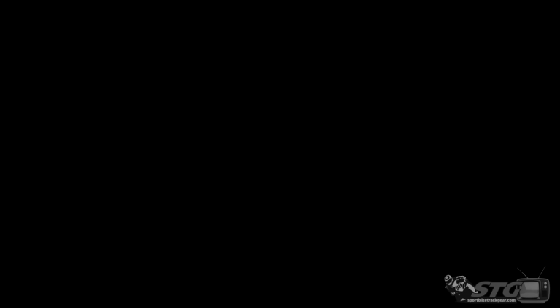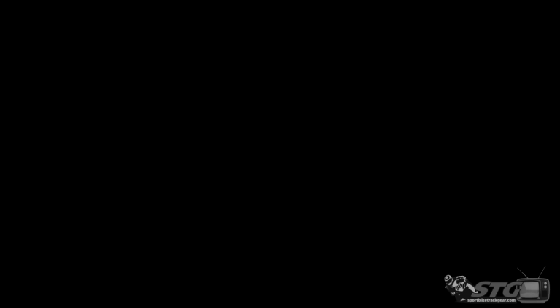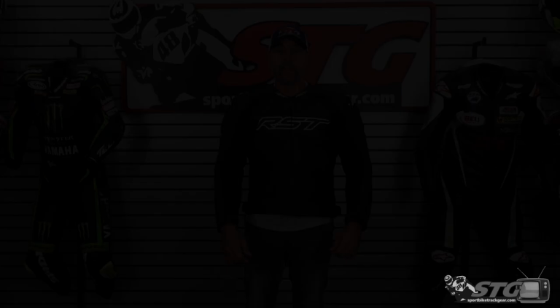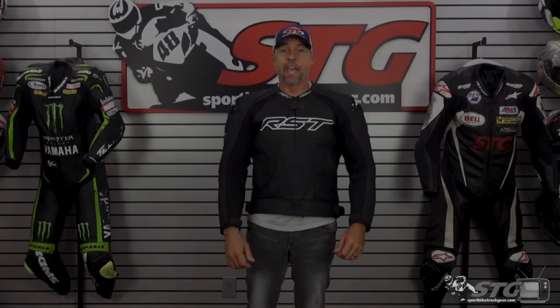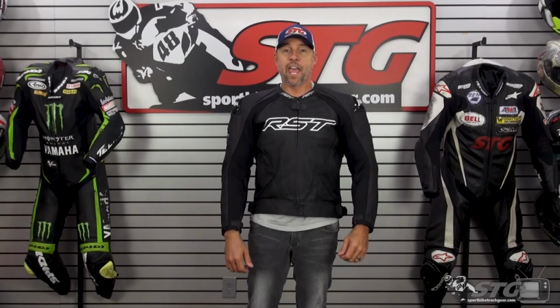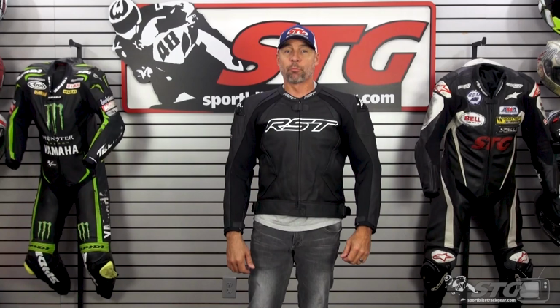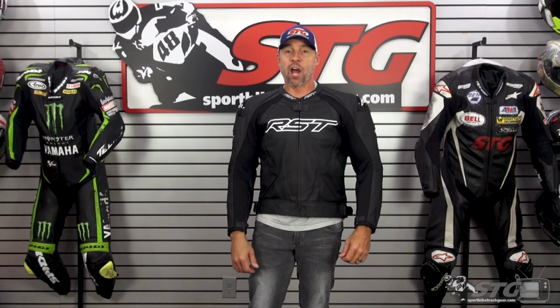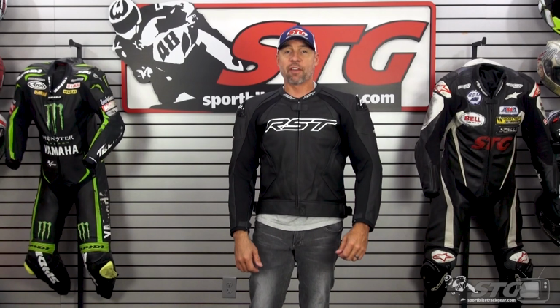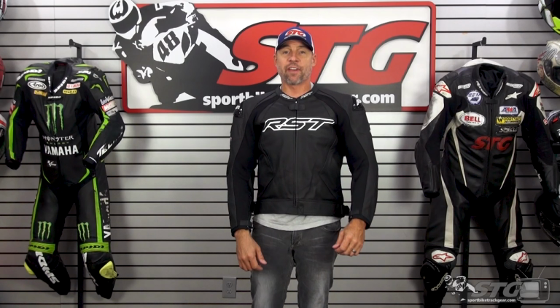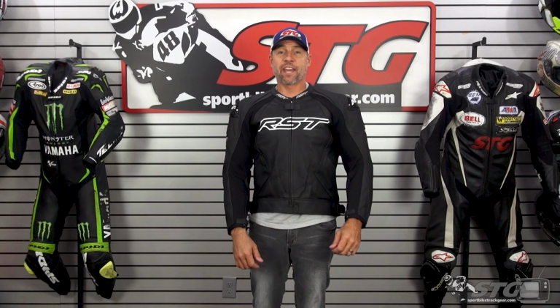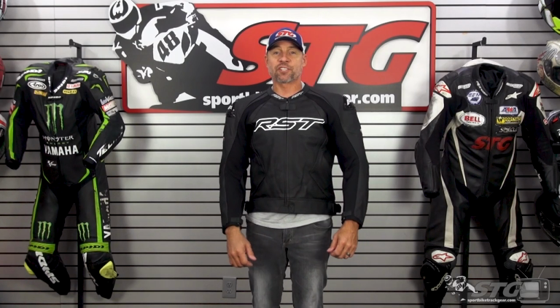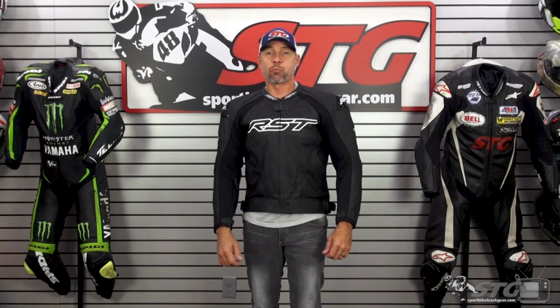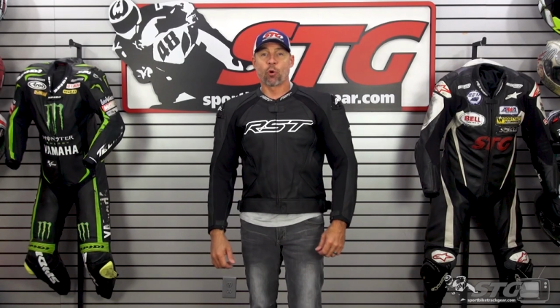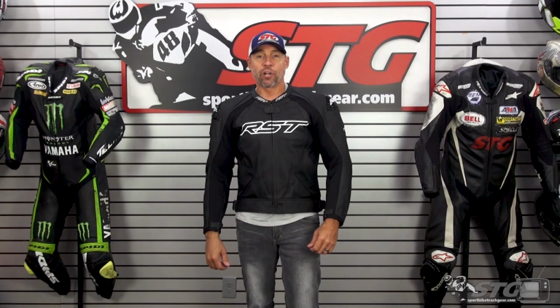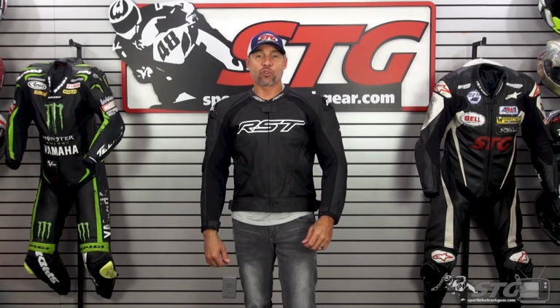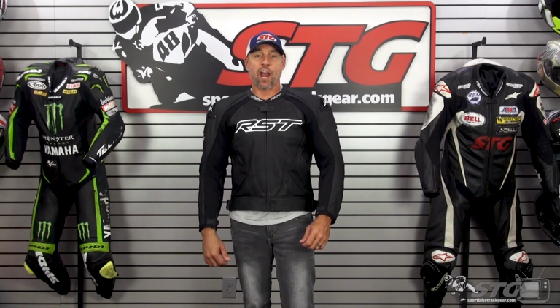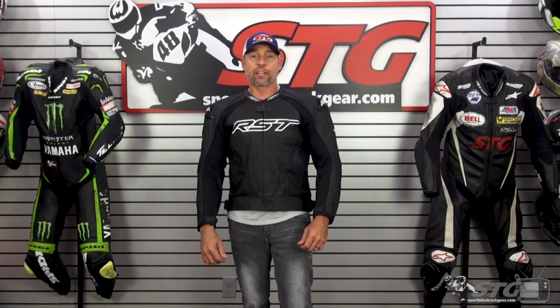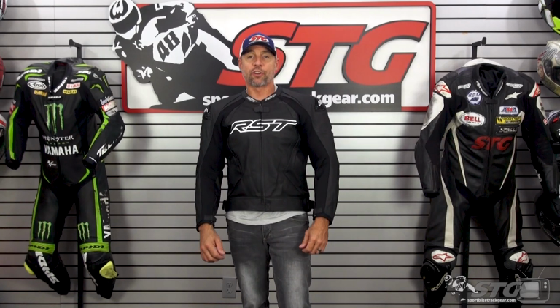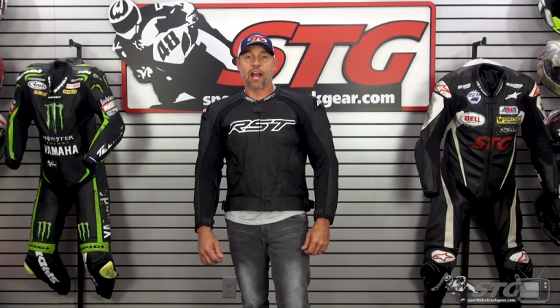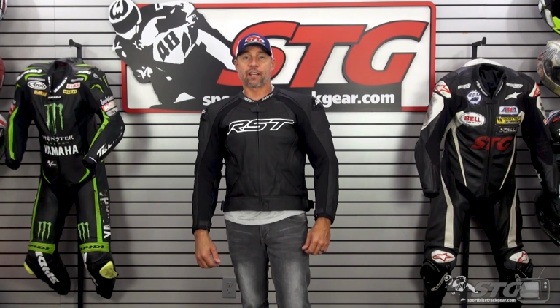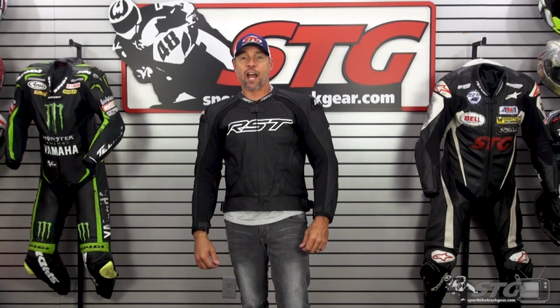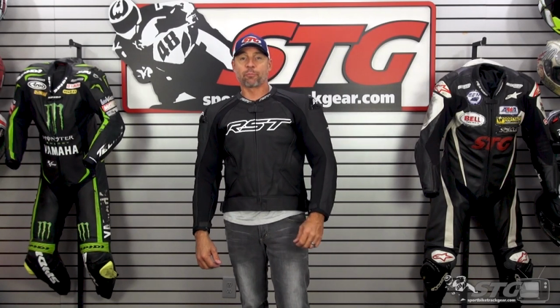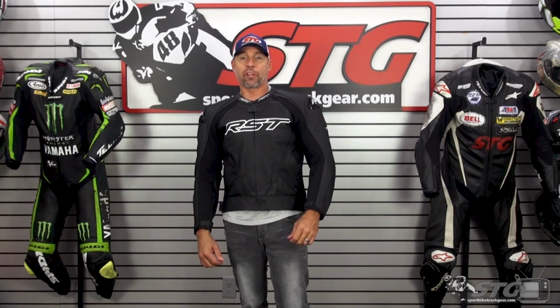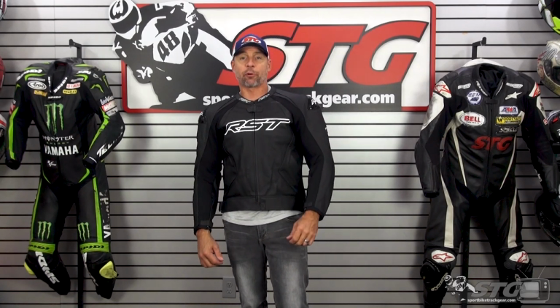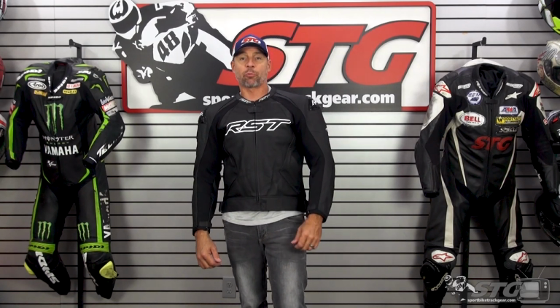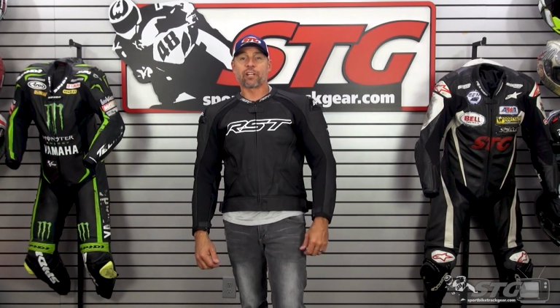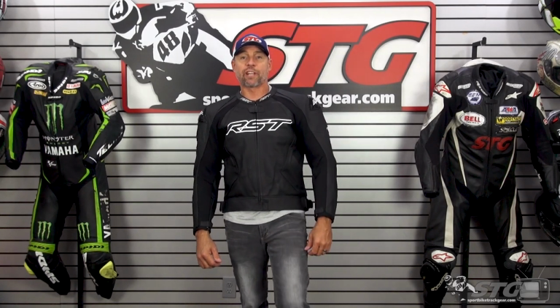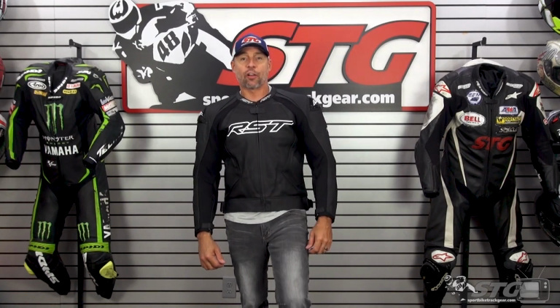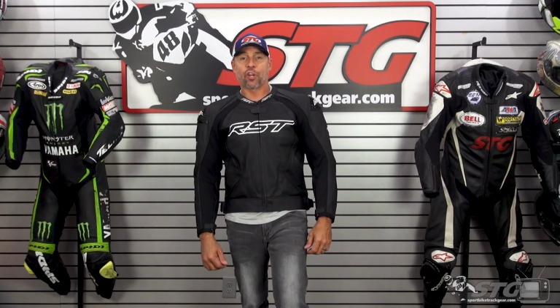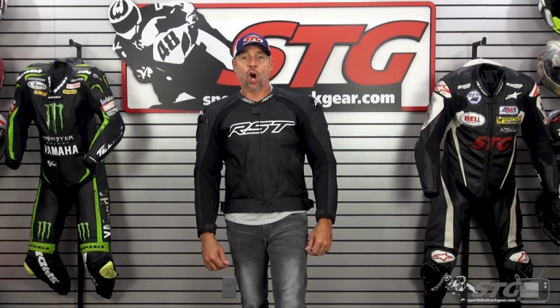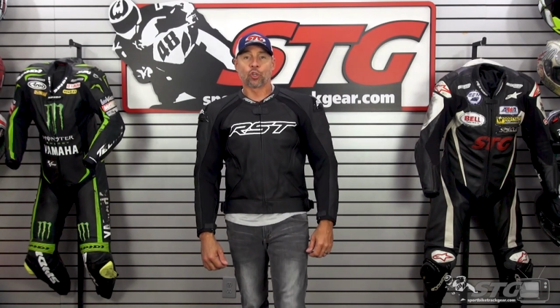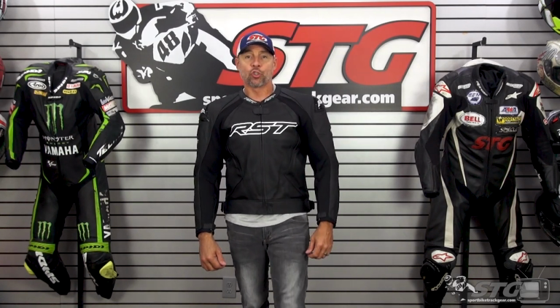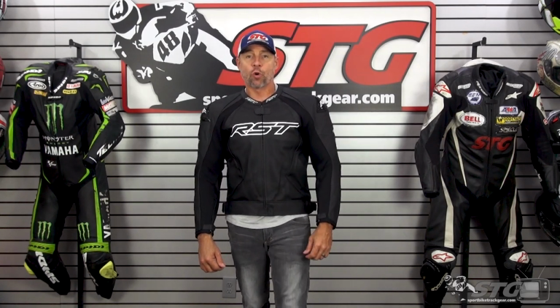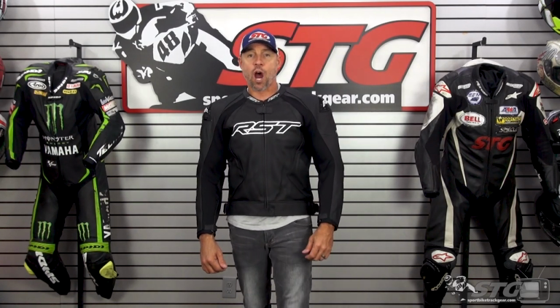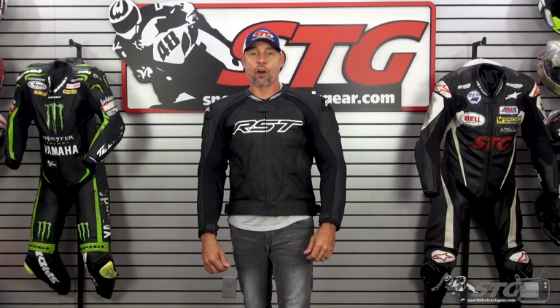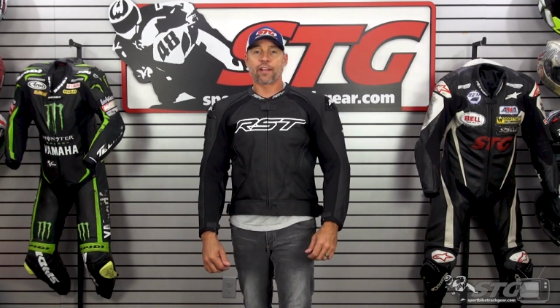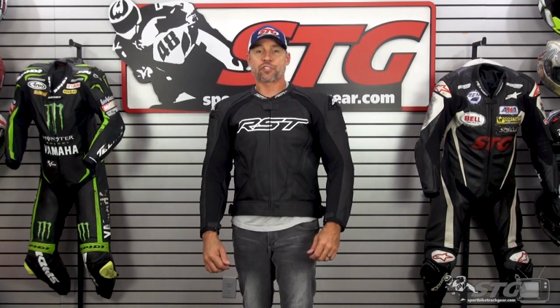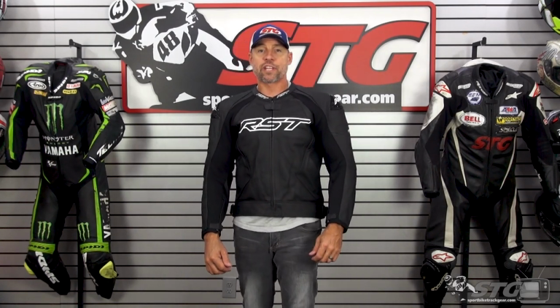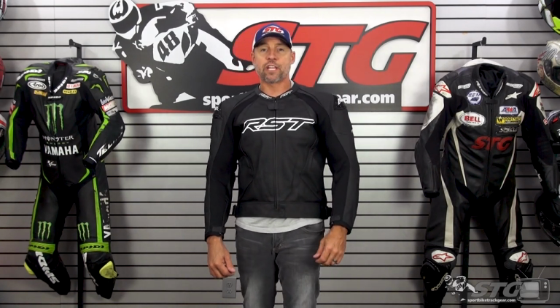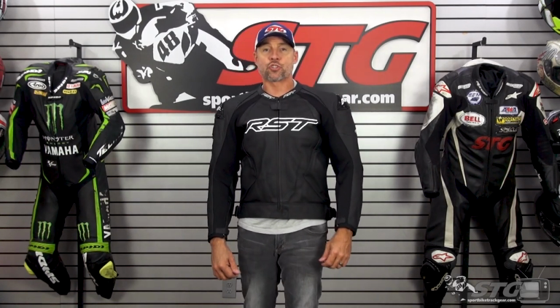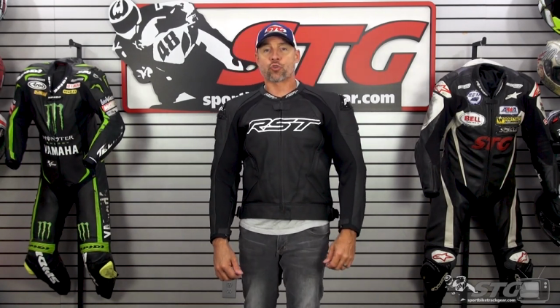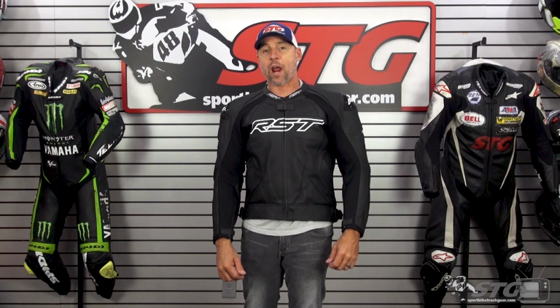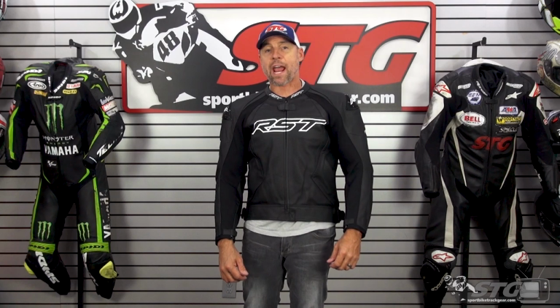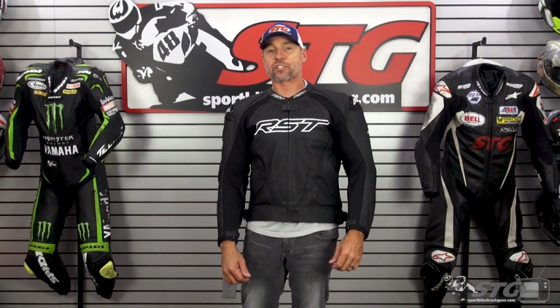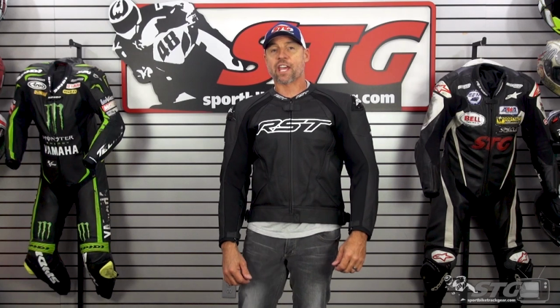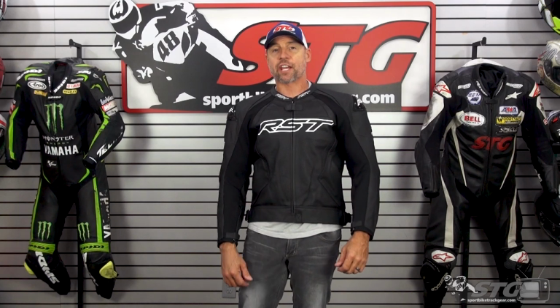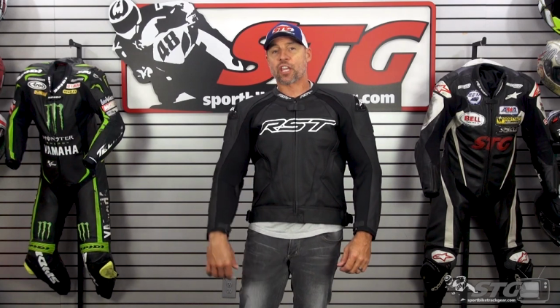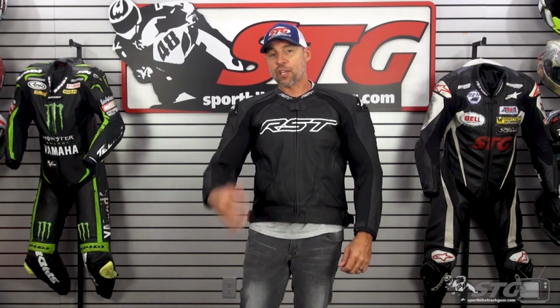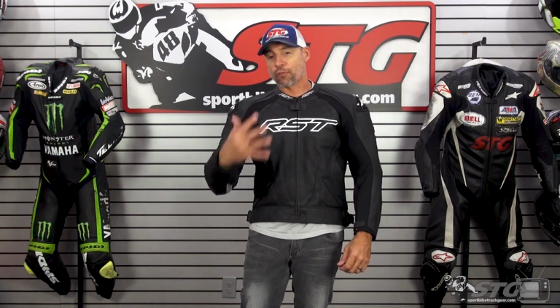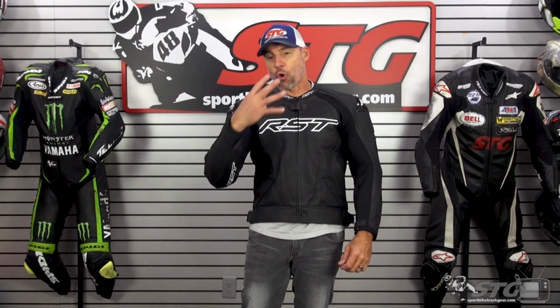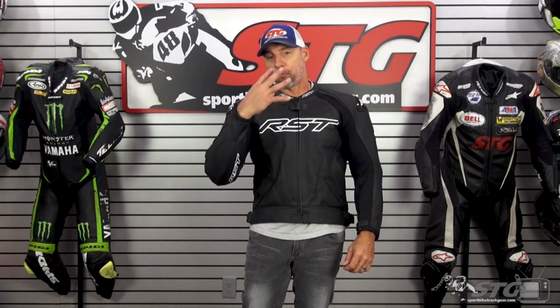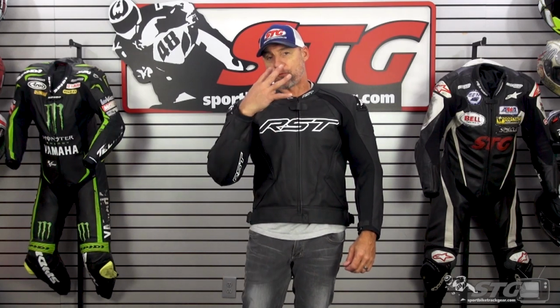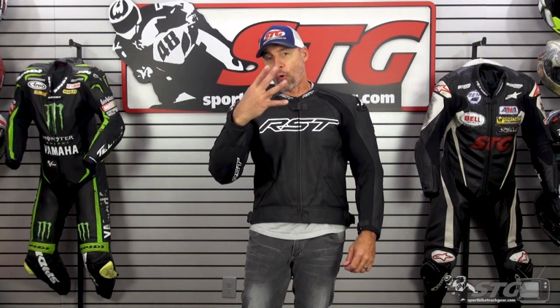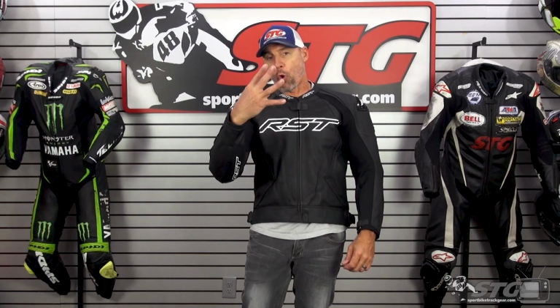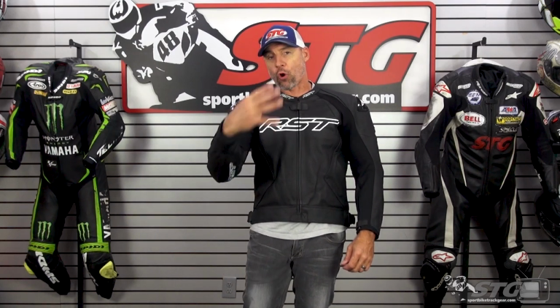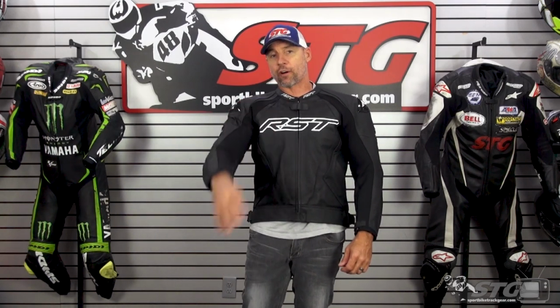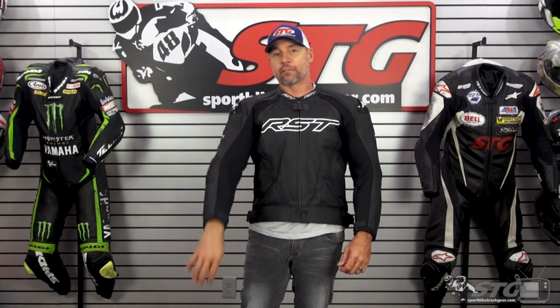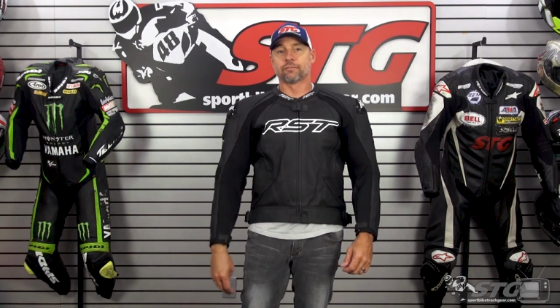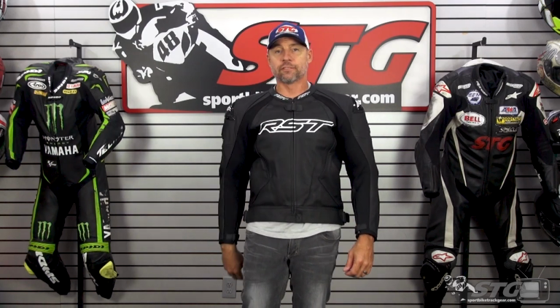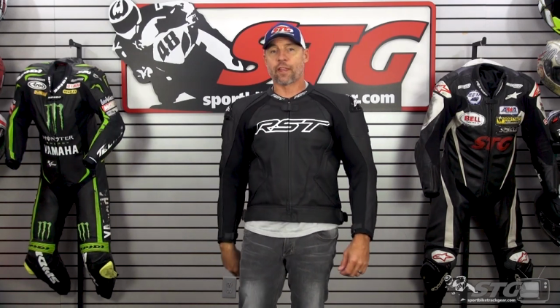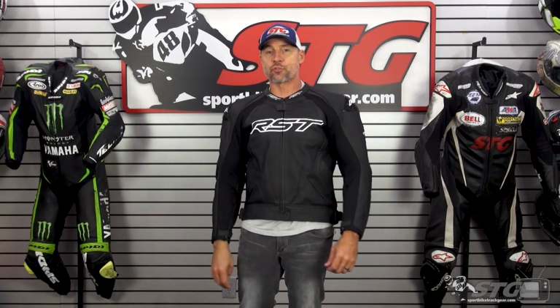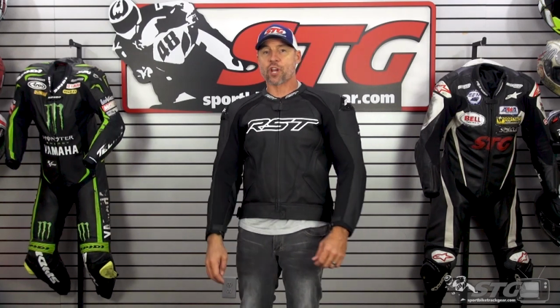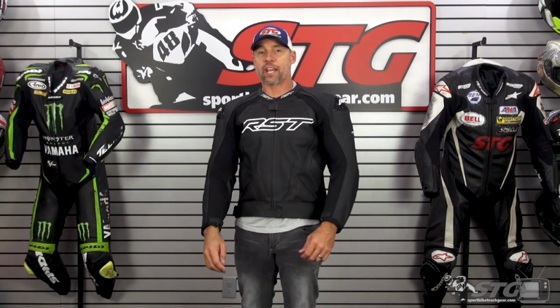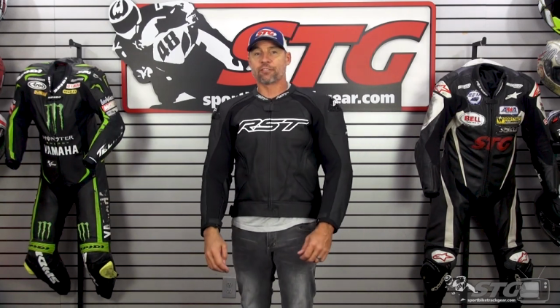Hey, I'm Brian Vance, SportBikeTrackGear.com. Today we're going to break down the all-new RST TrackTech Evo 4 leather jacket.